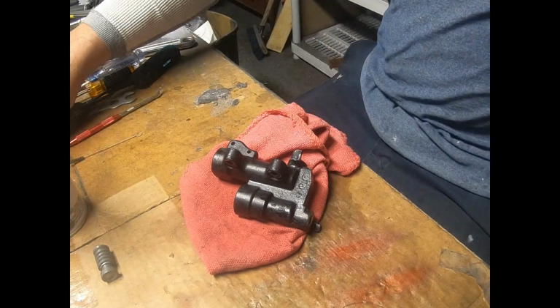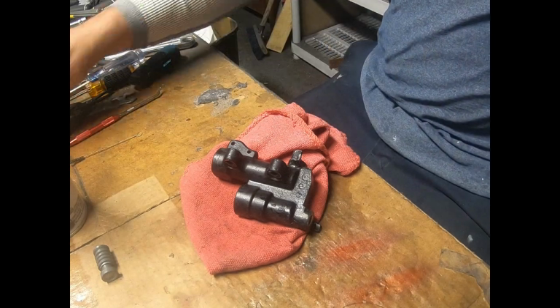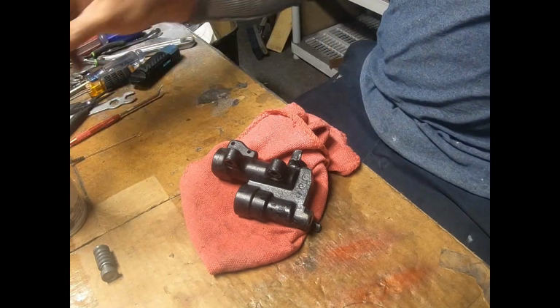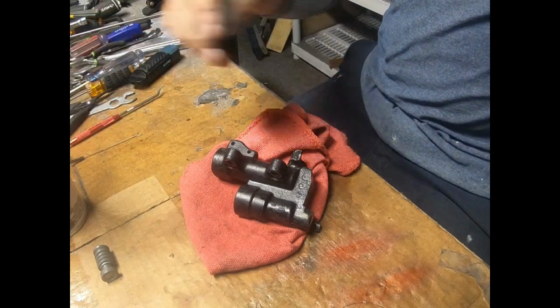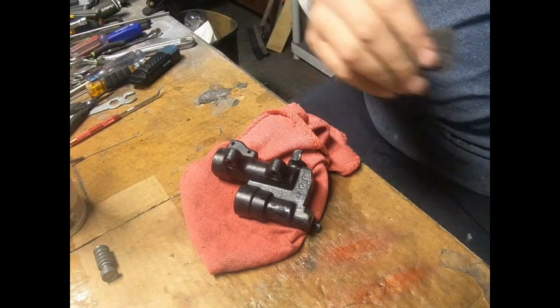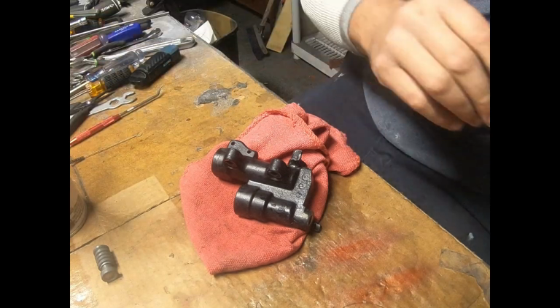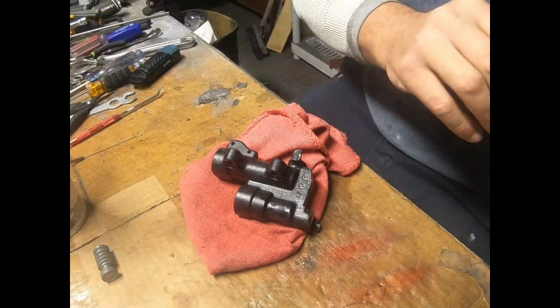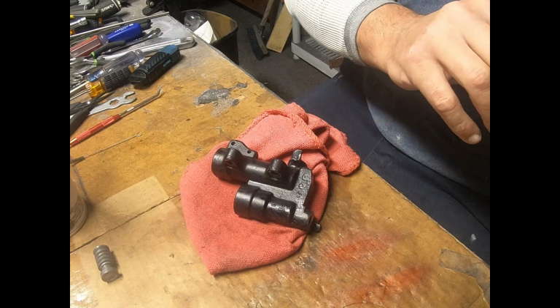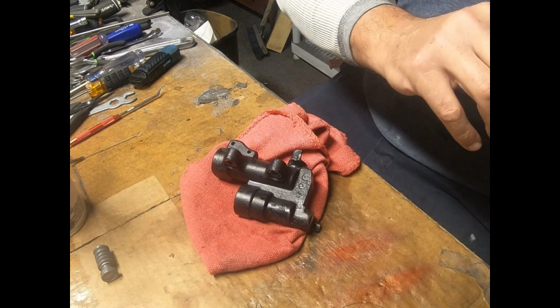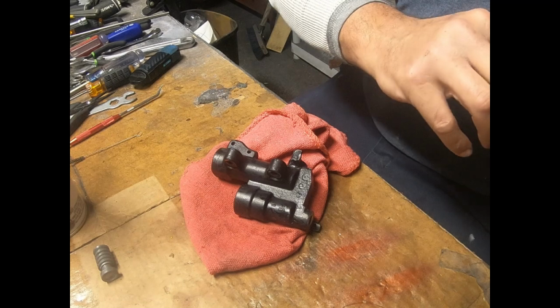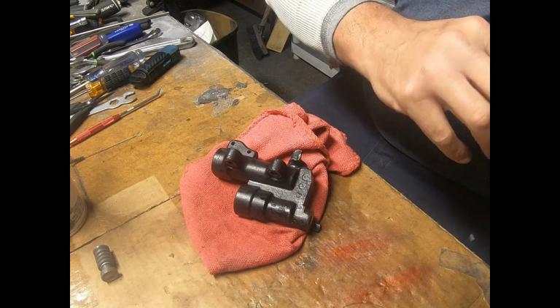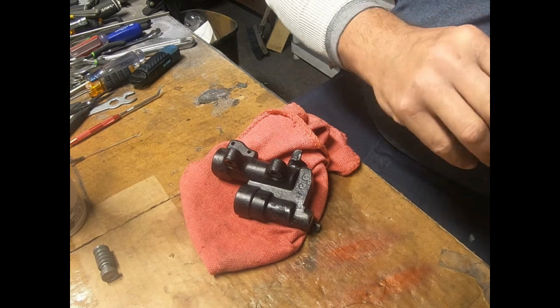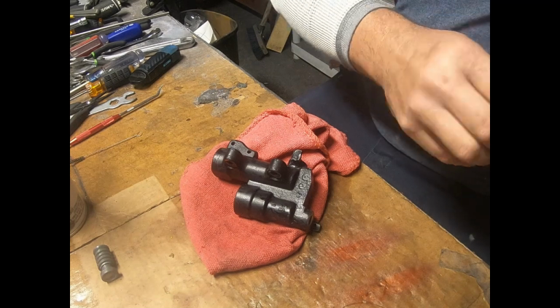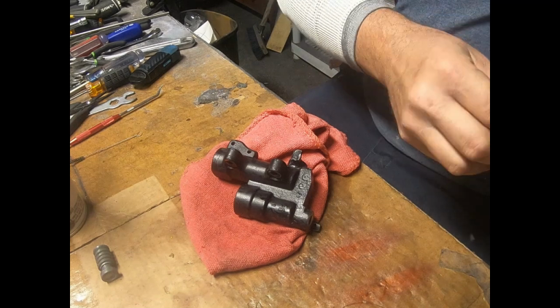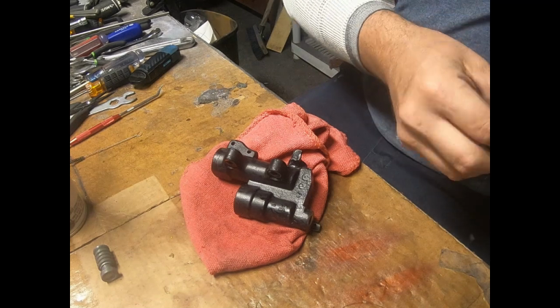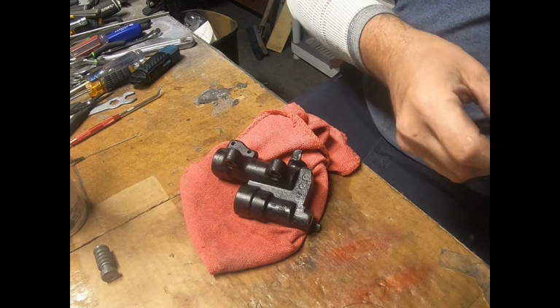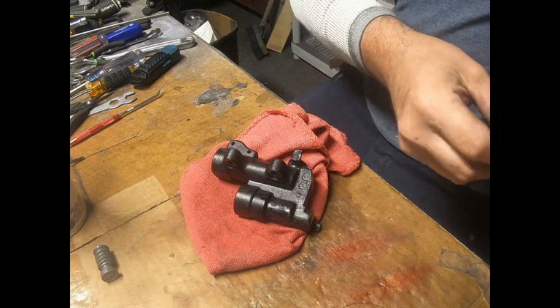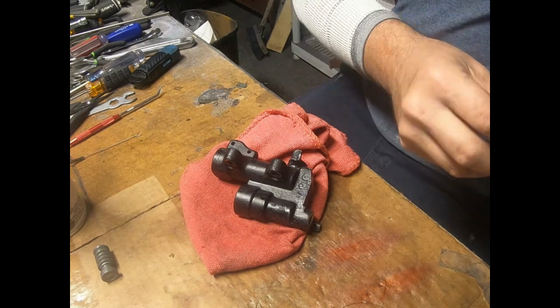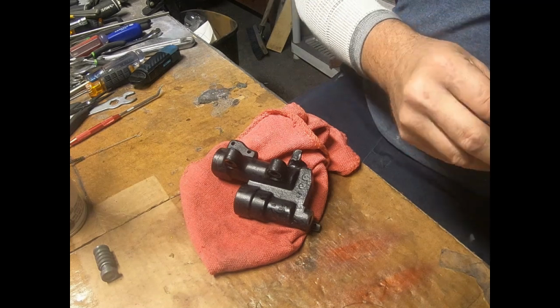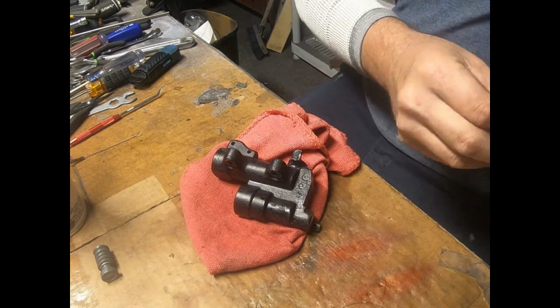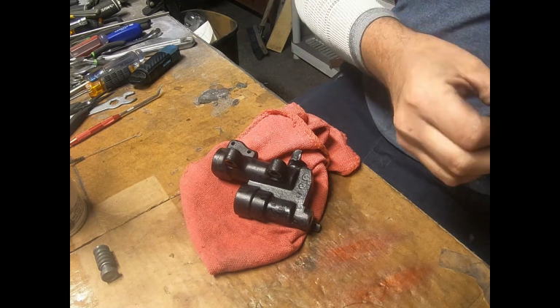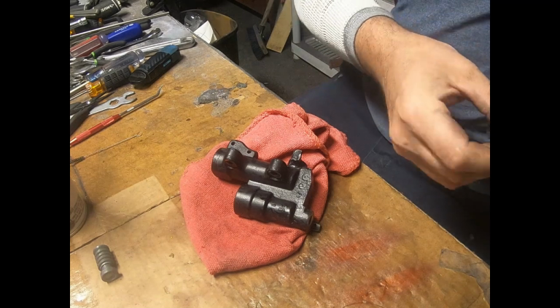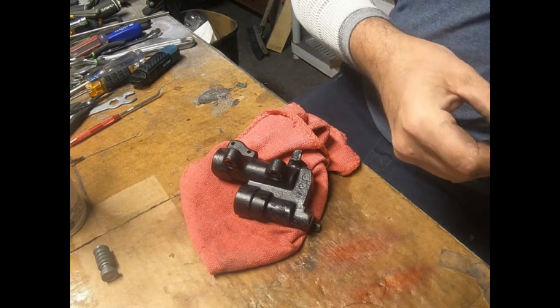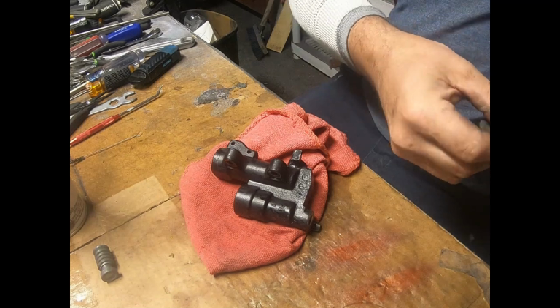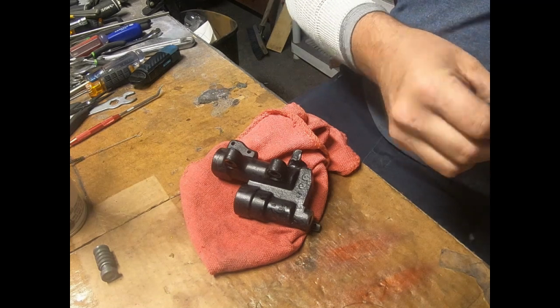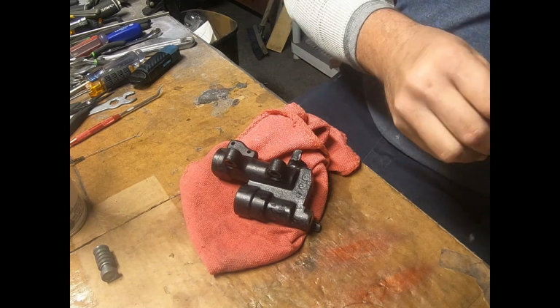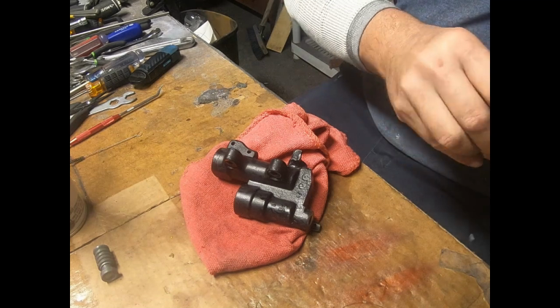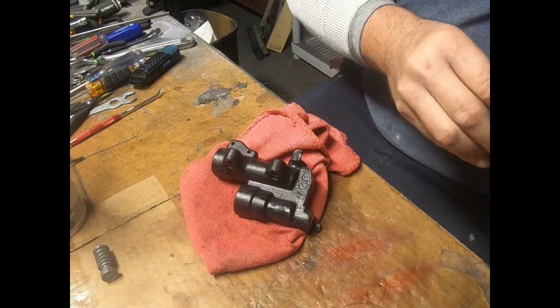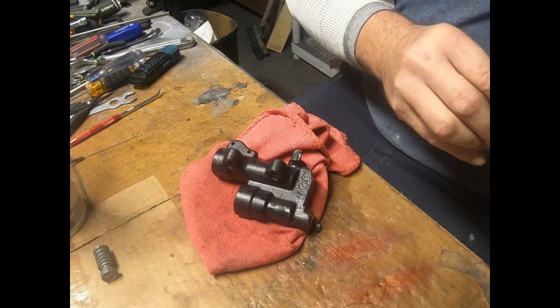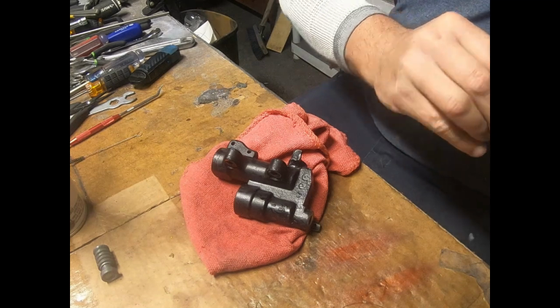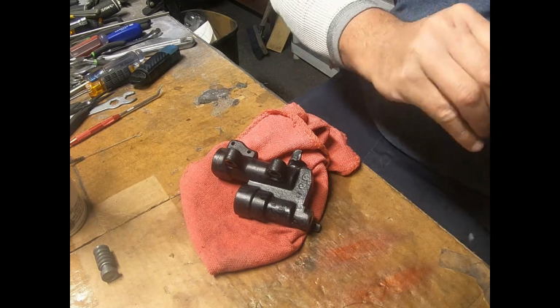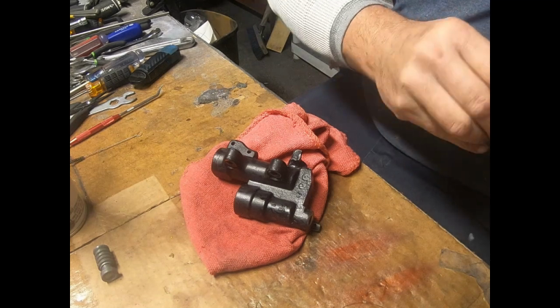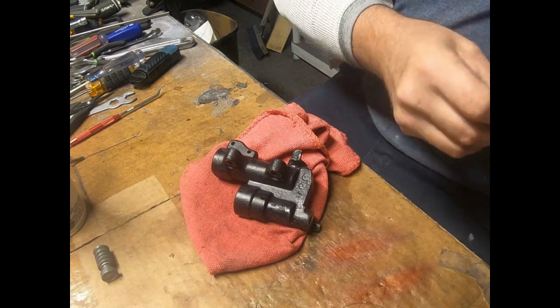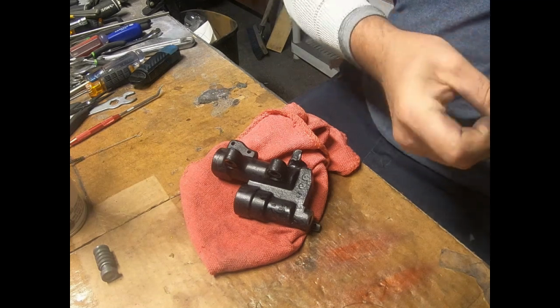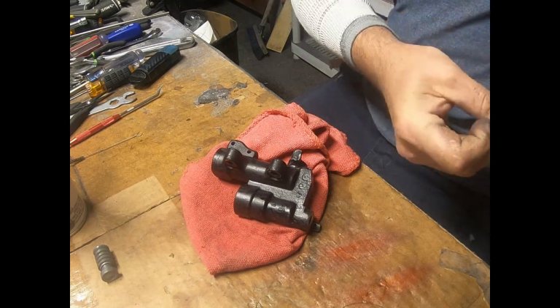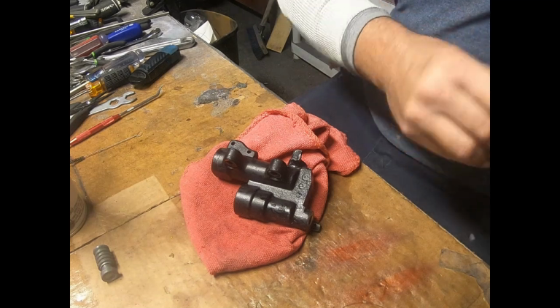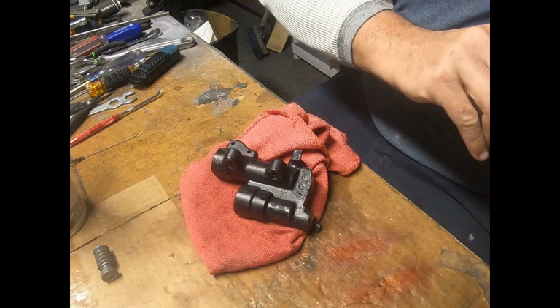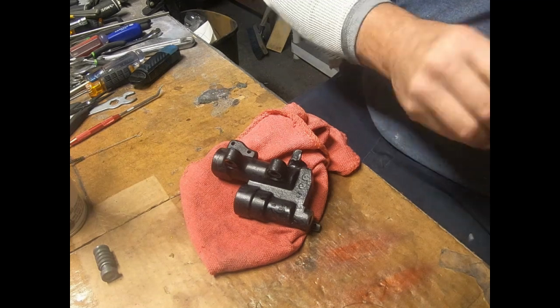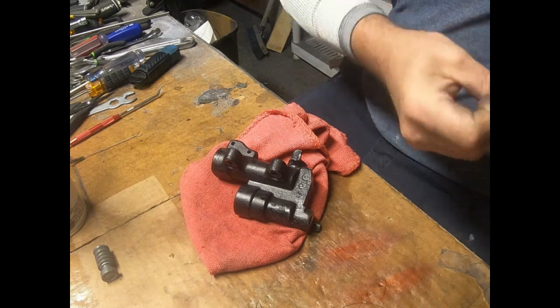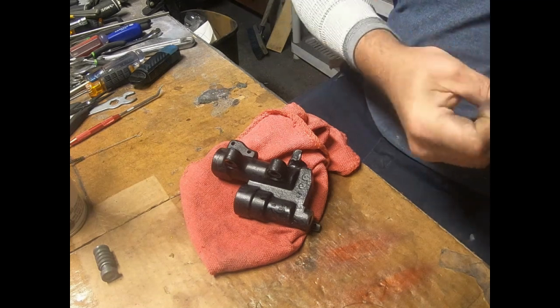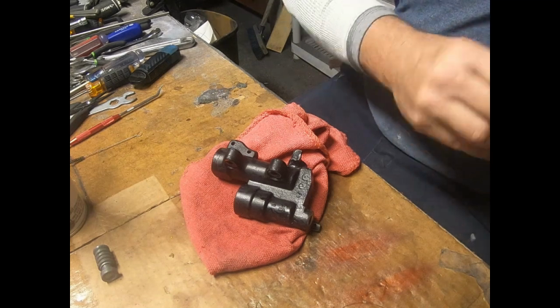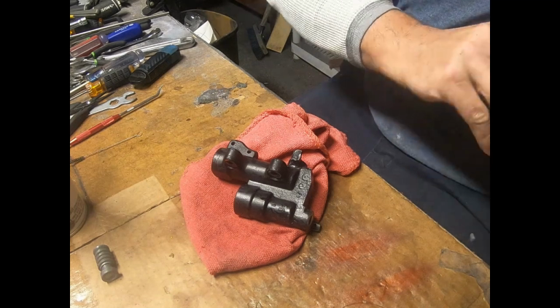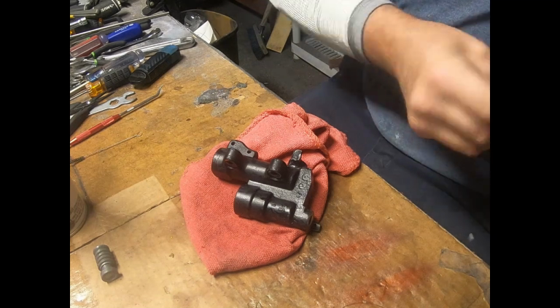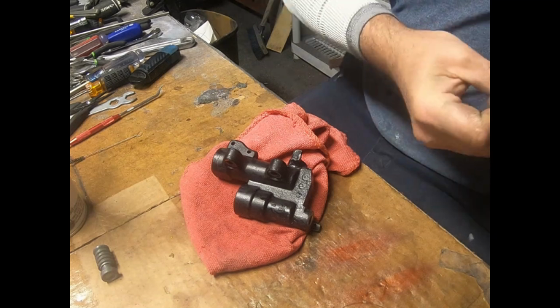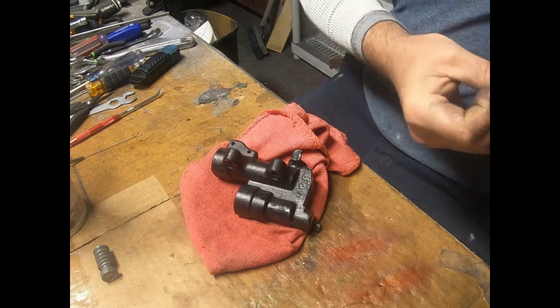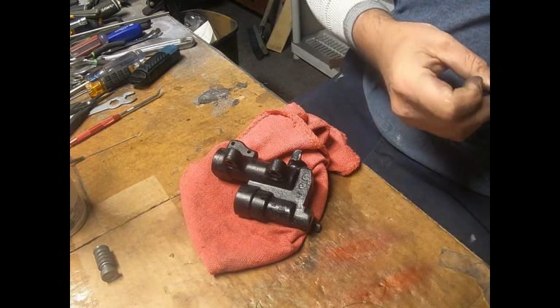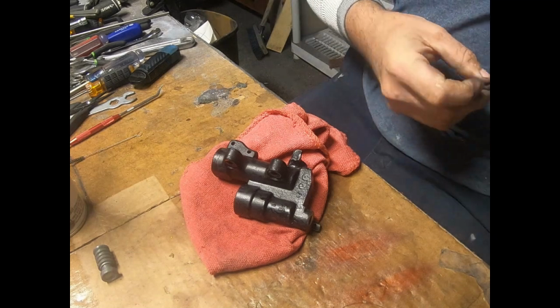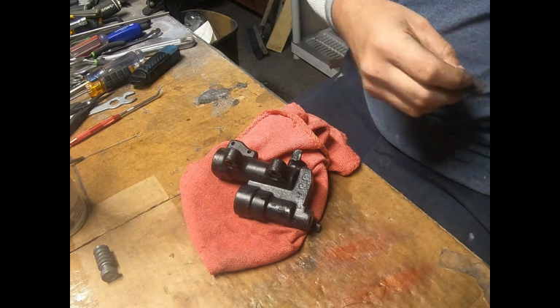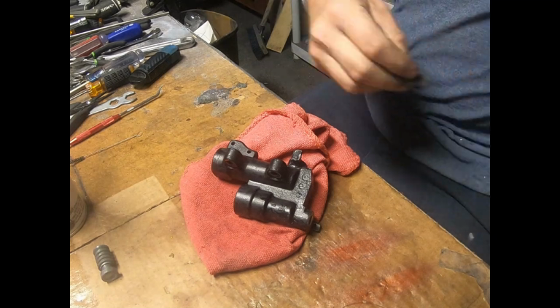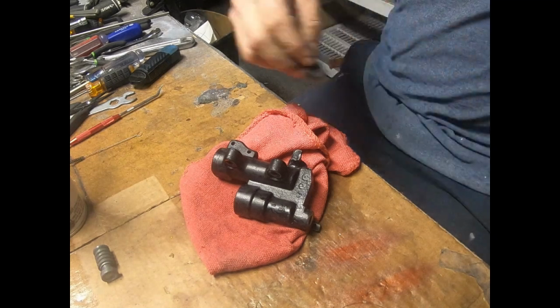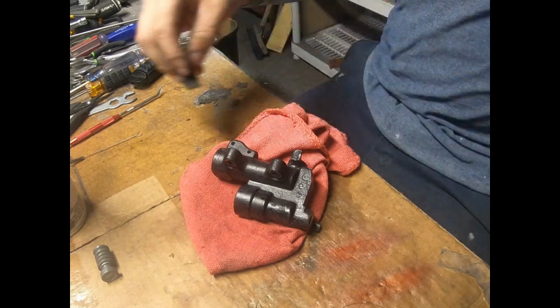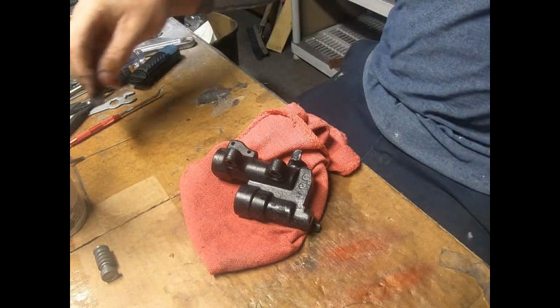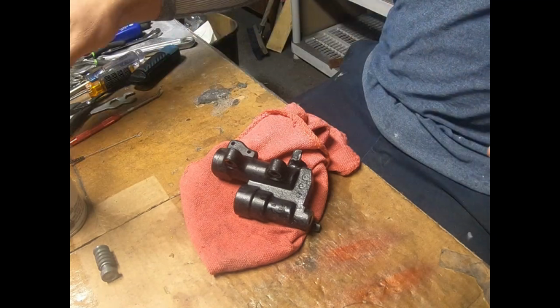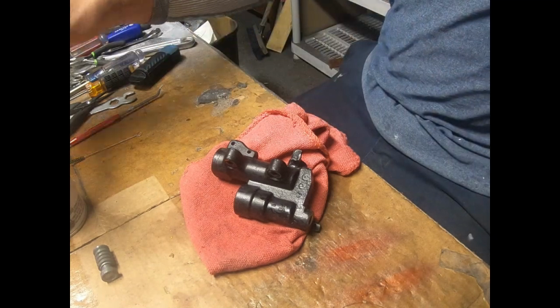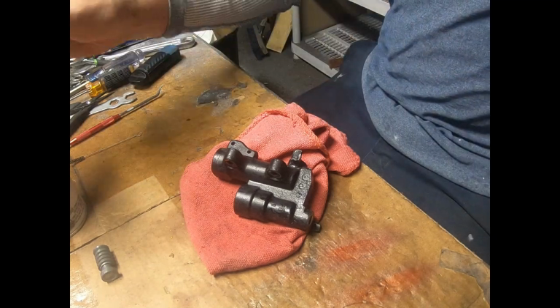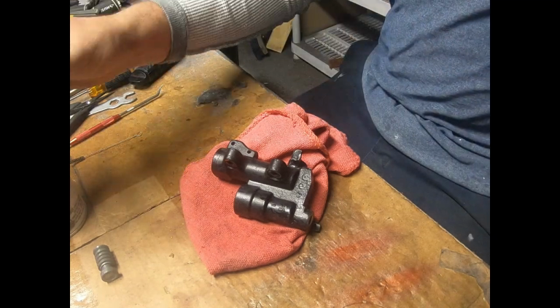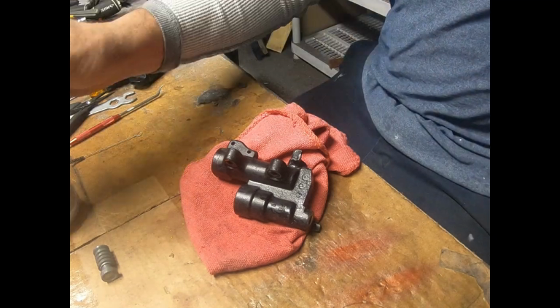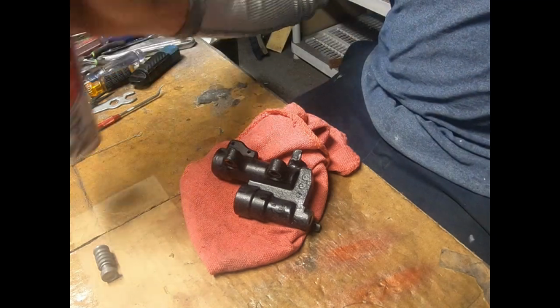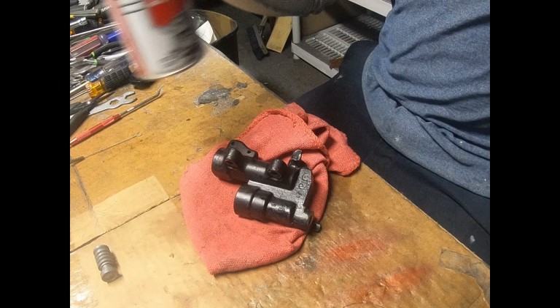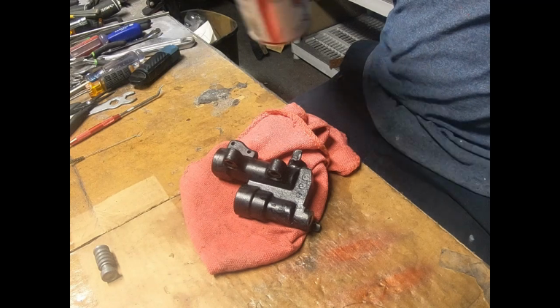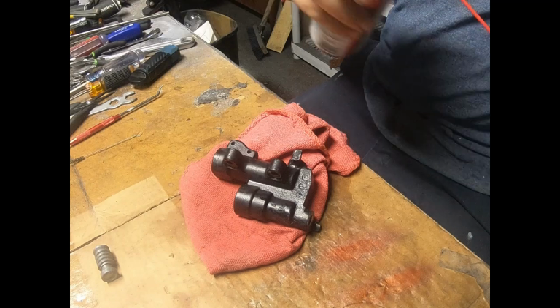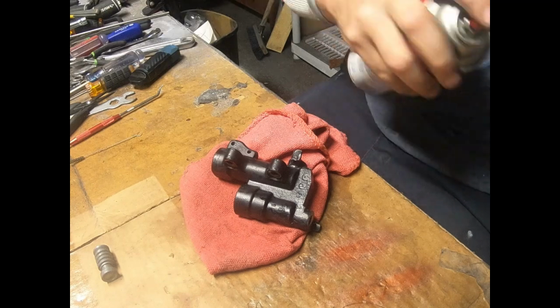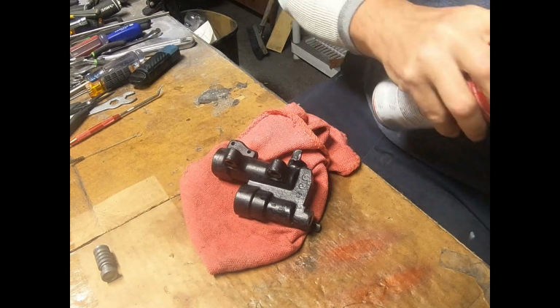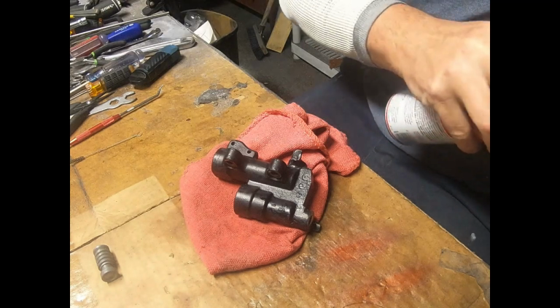...and then you get it all back together, it goes back in, and then boom — you don't have a brake pedal.